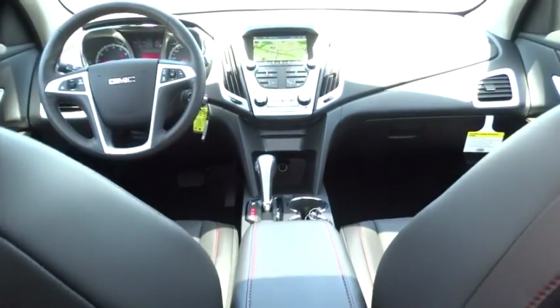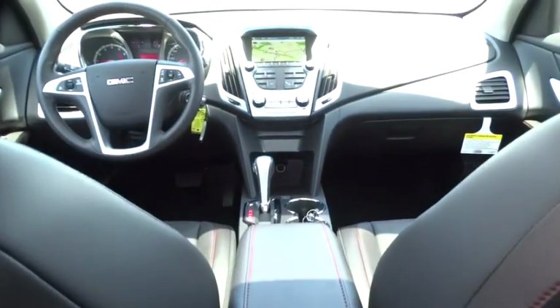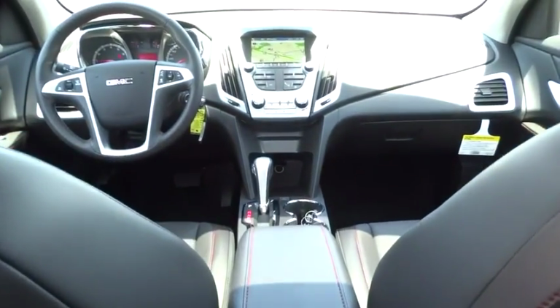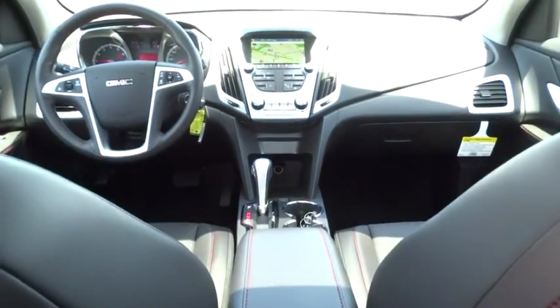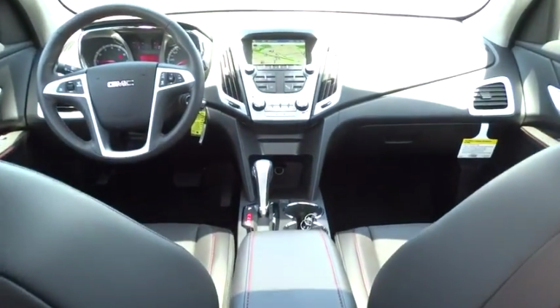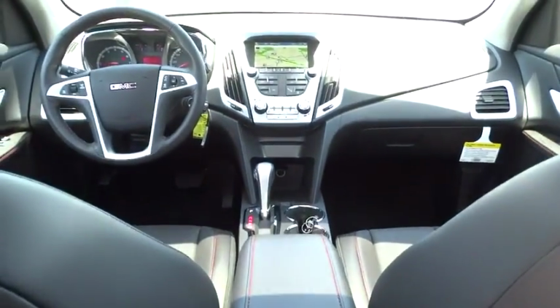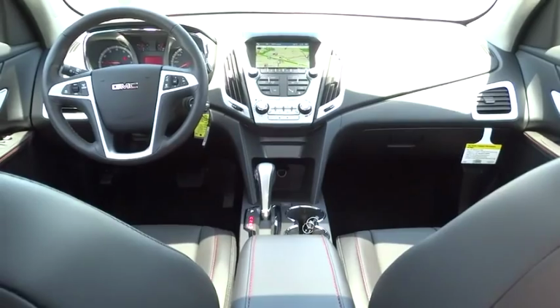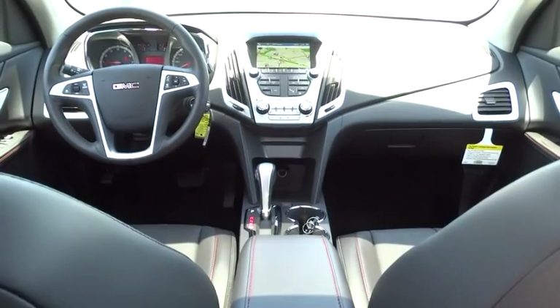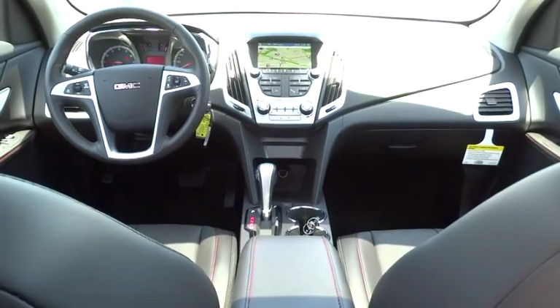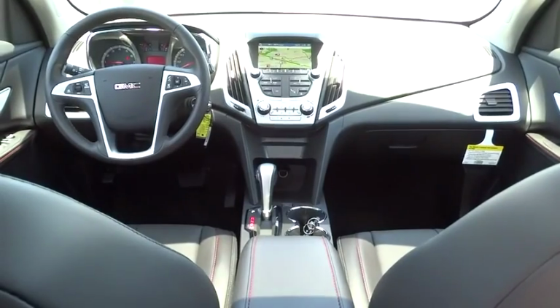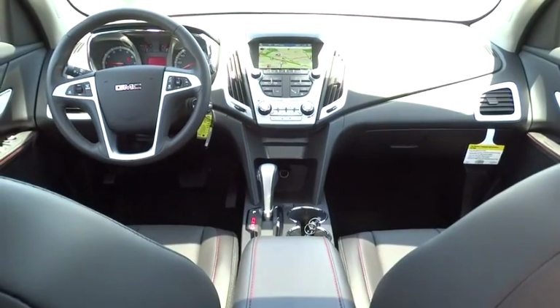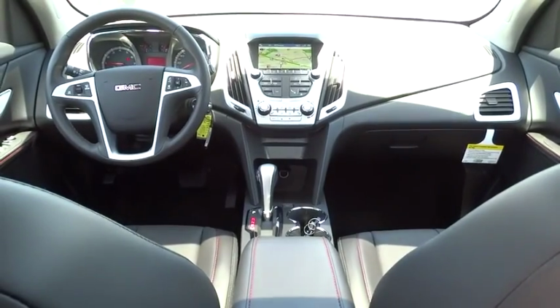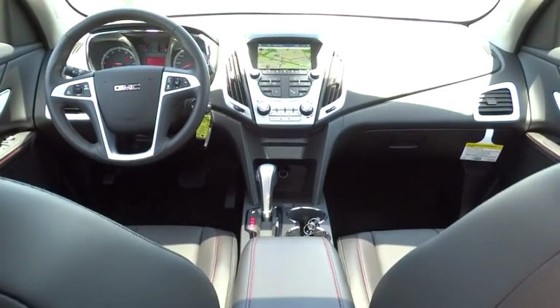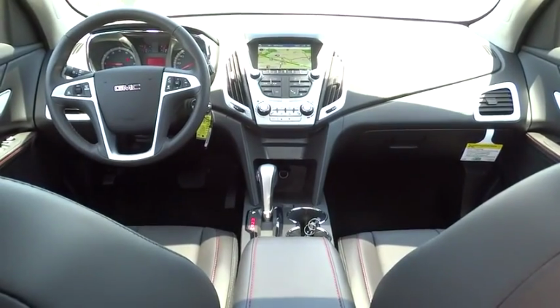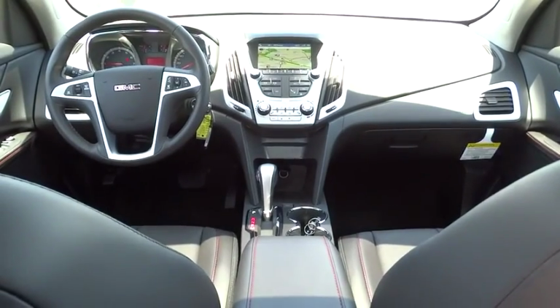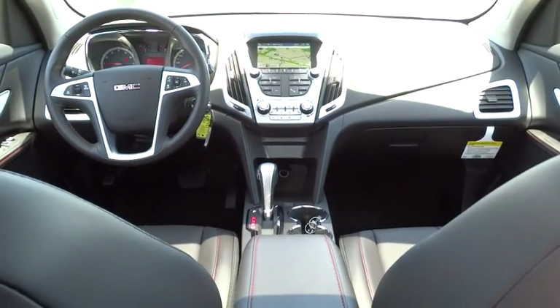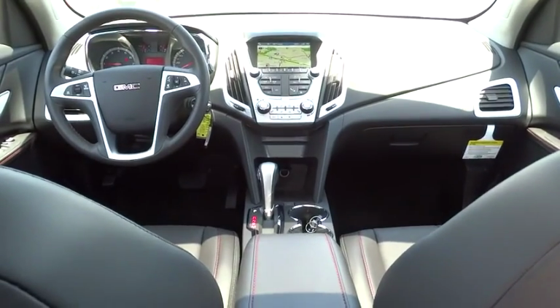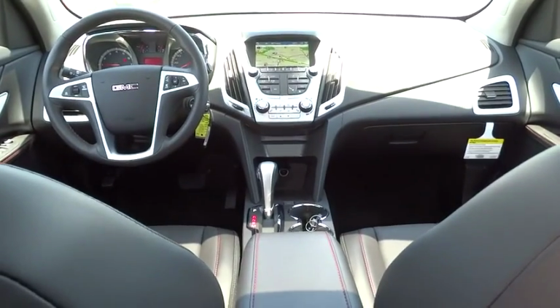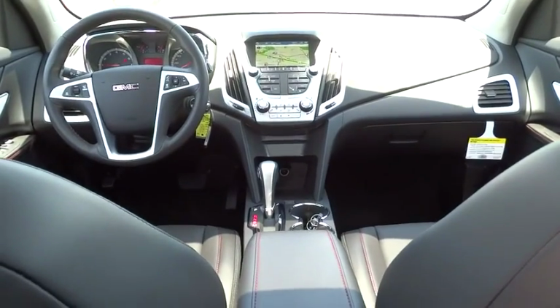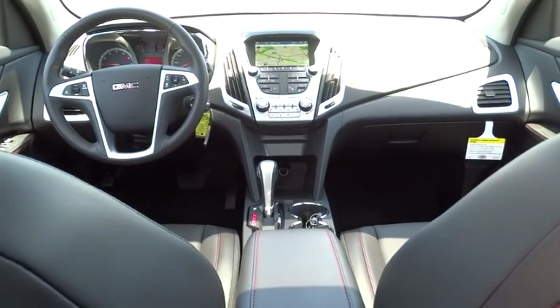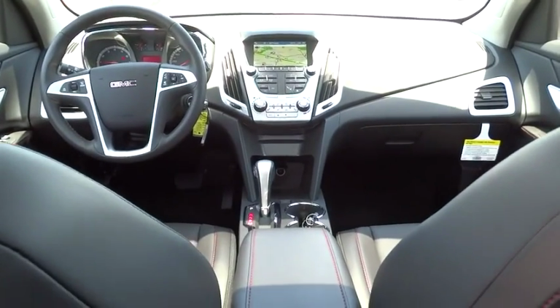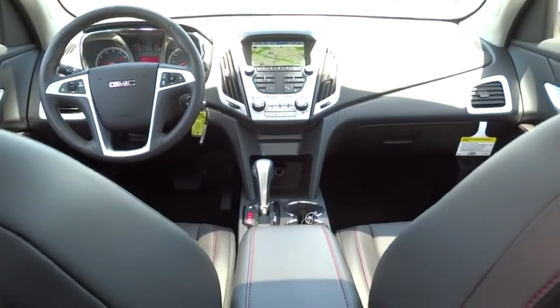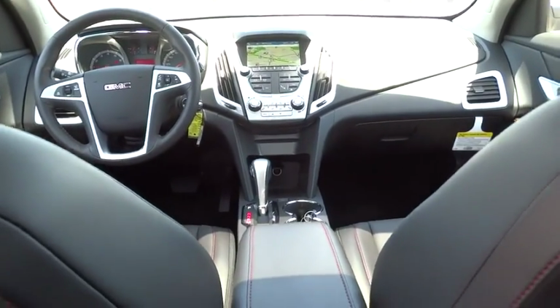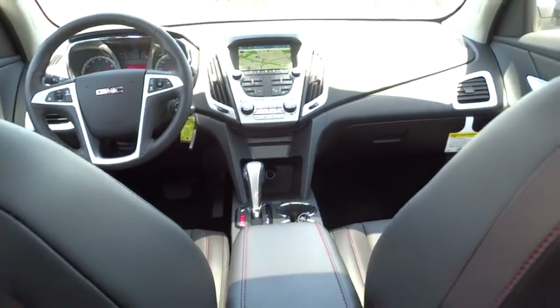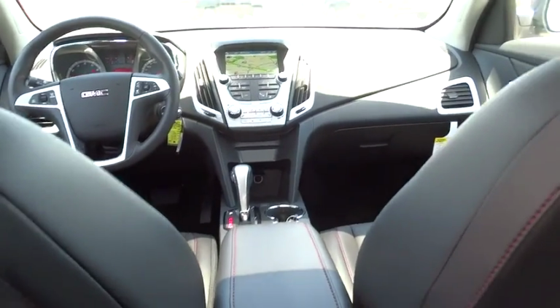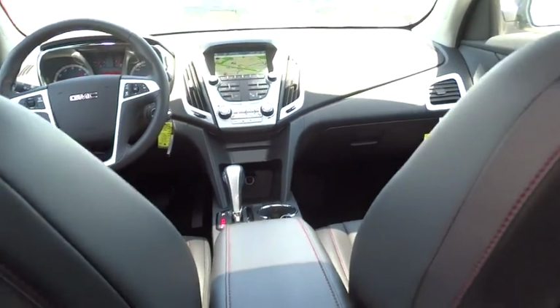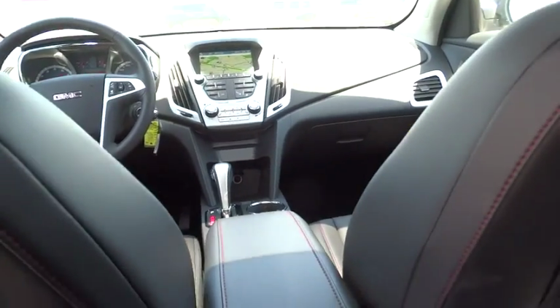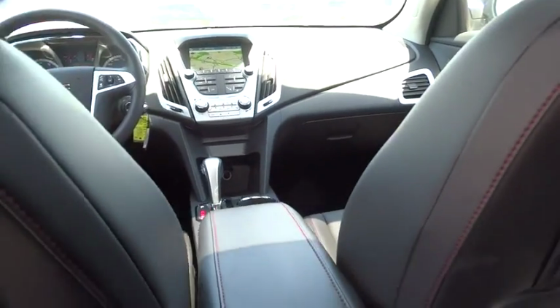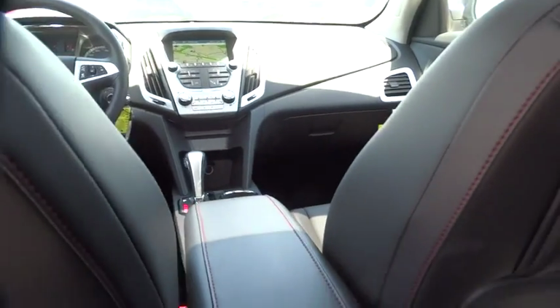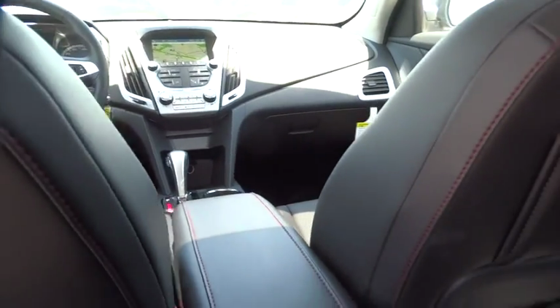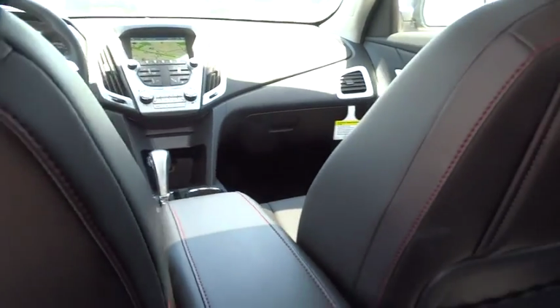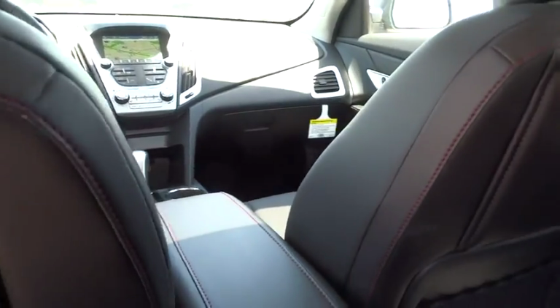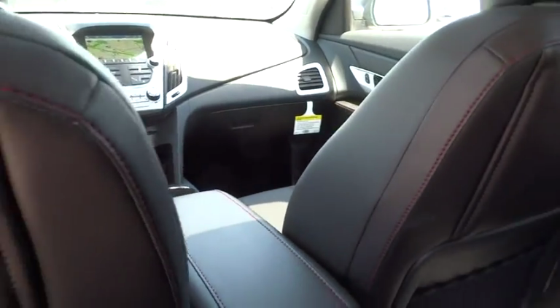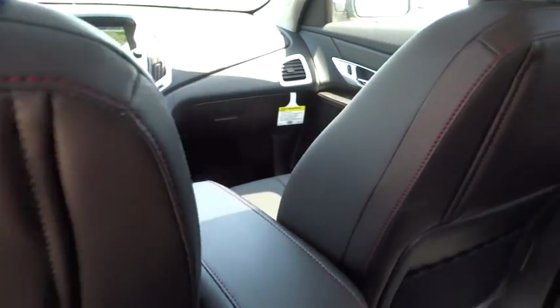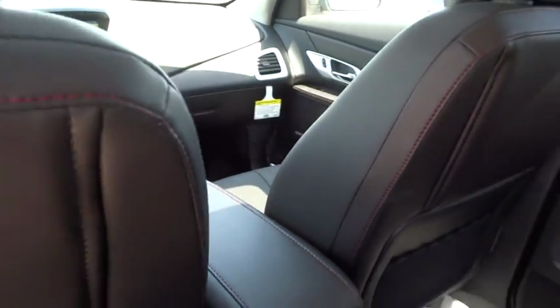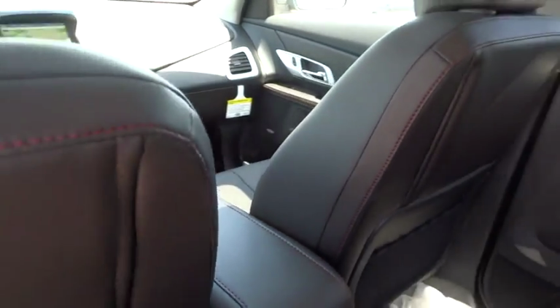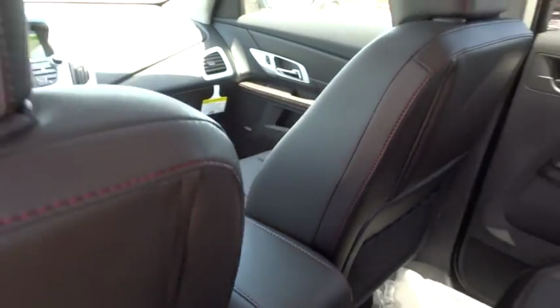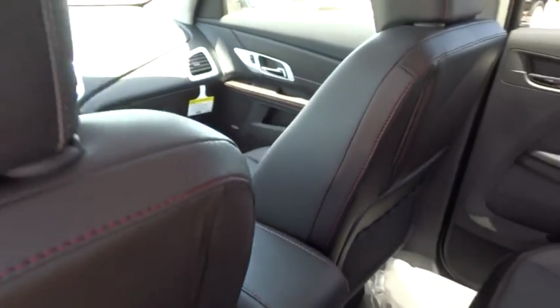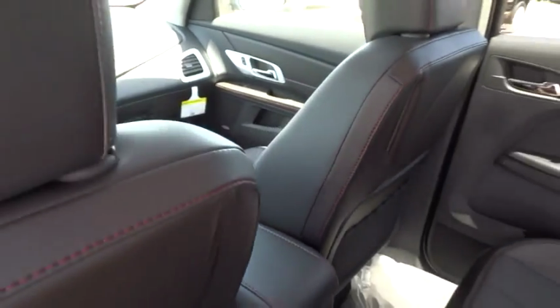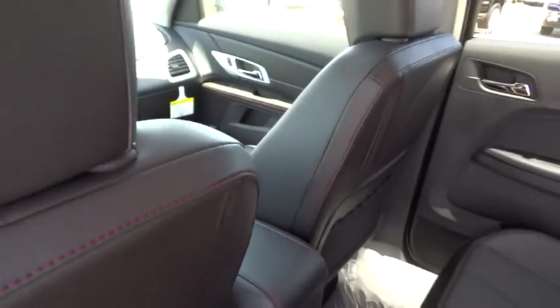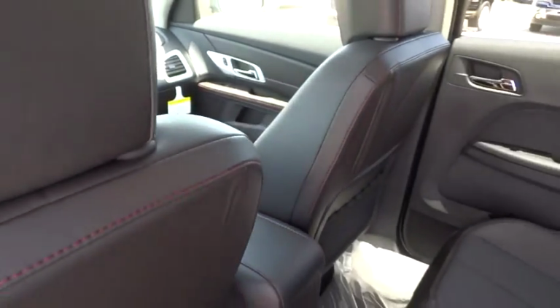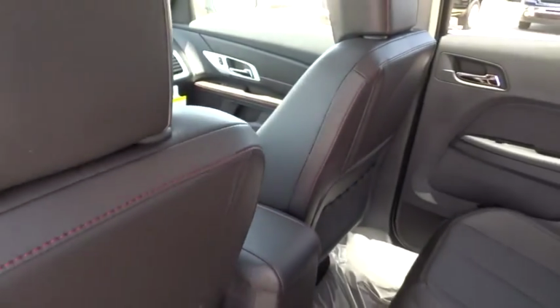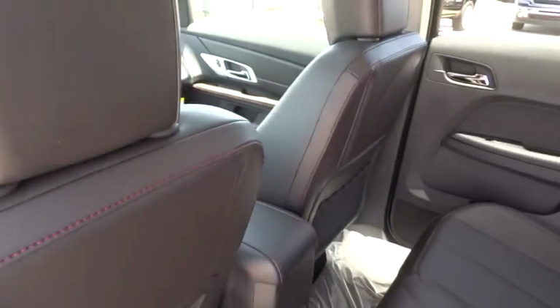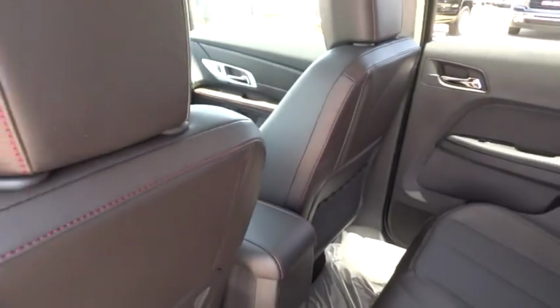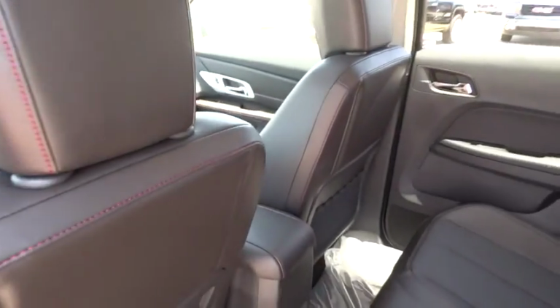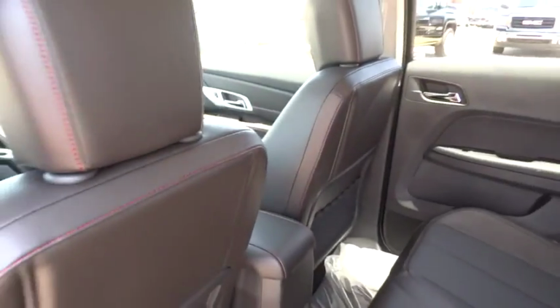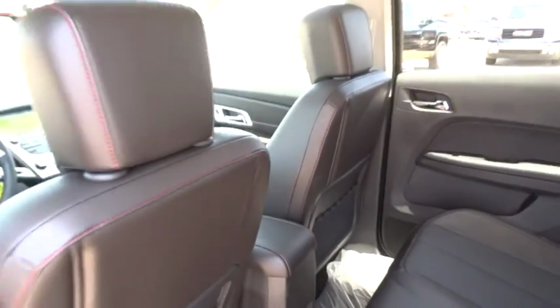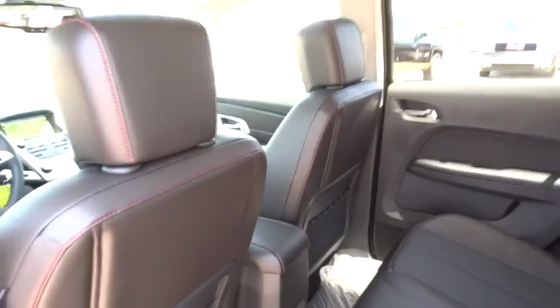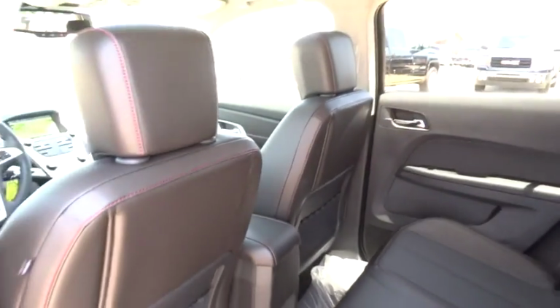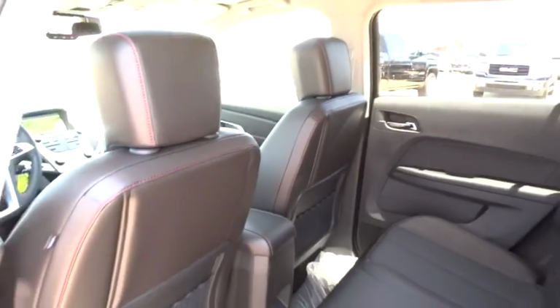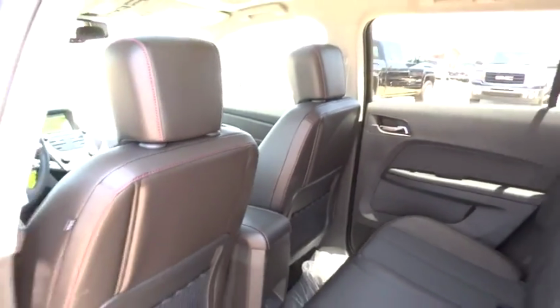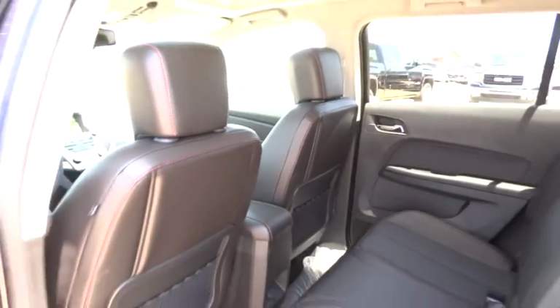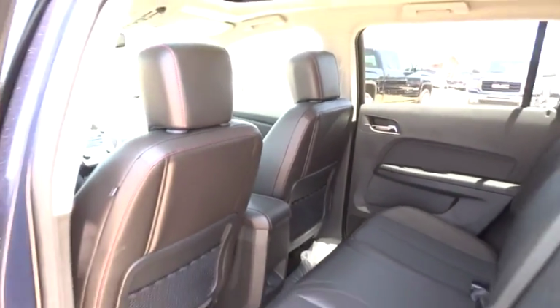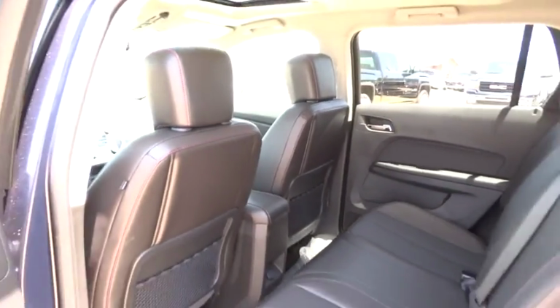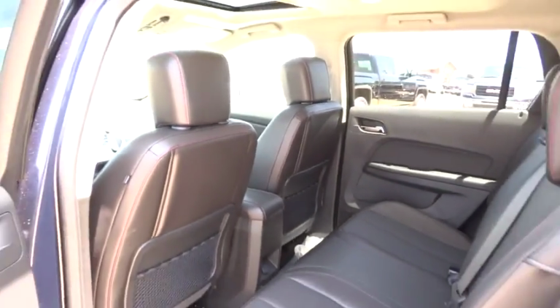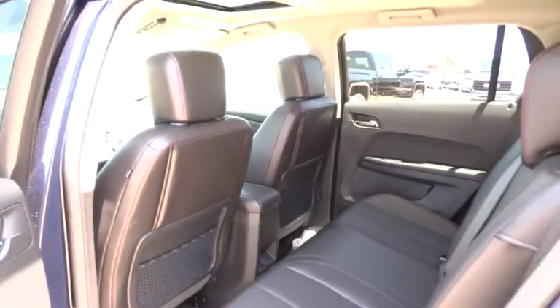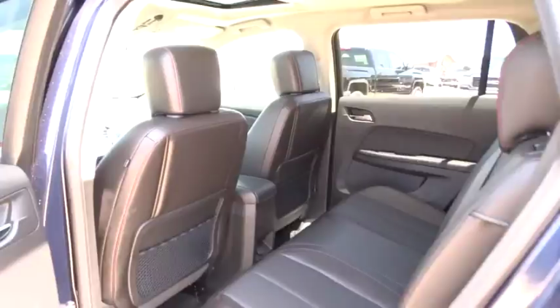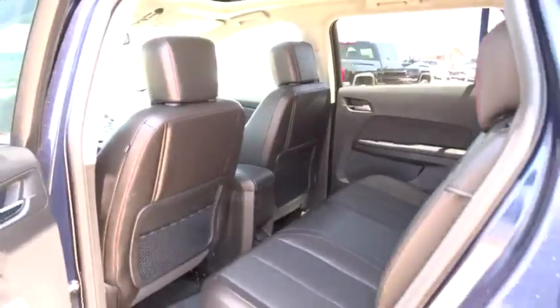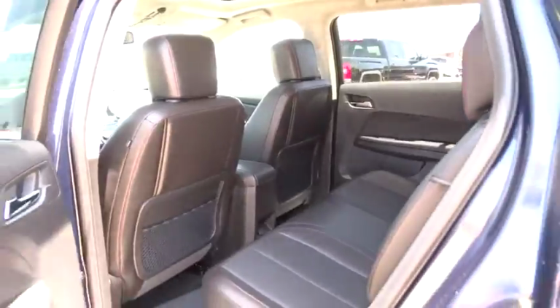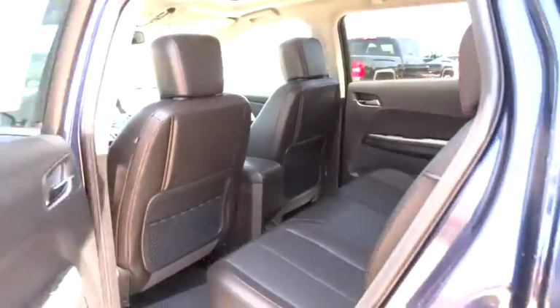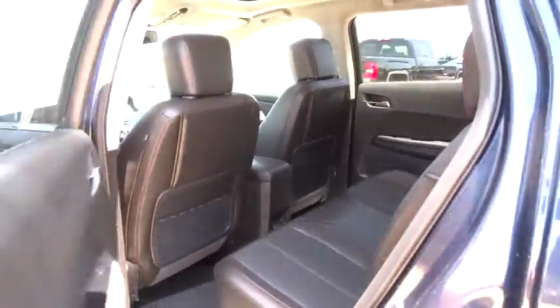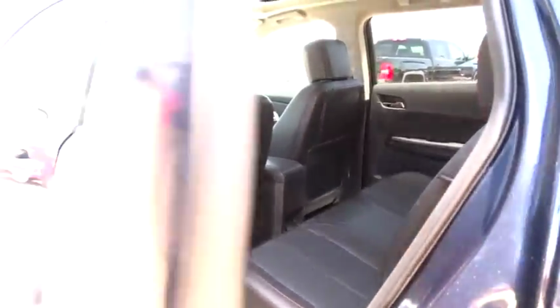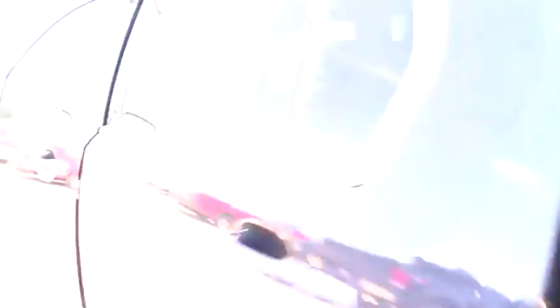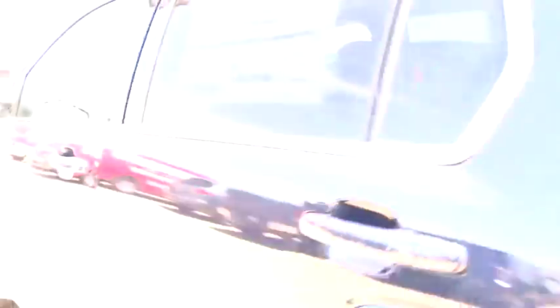Climate Control. A vehicle like this doesn't come along every day. Come in and get it before someone else does.